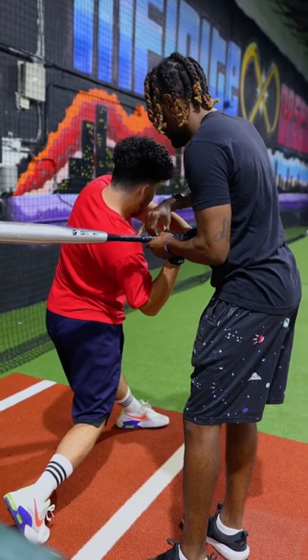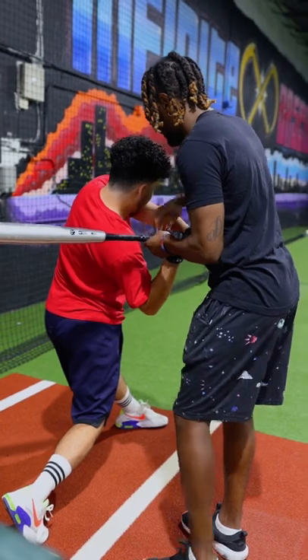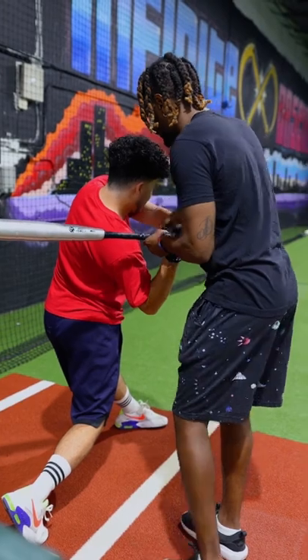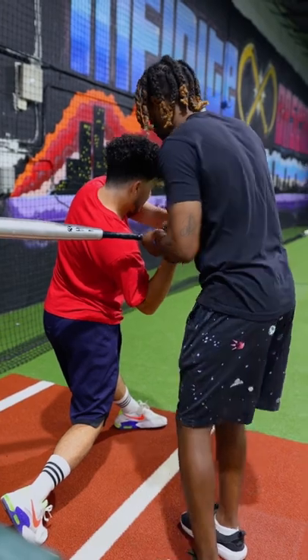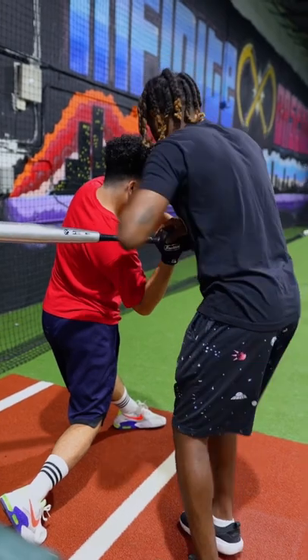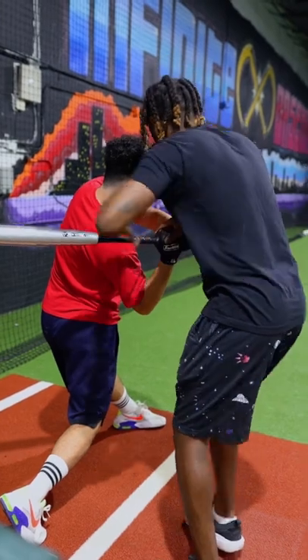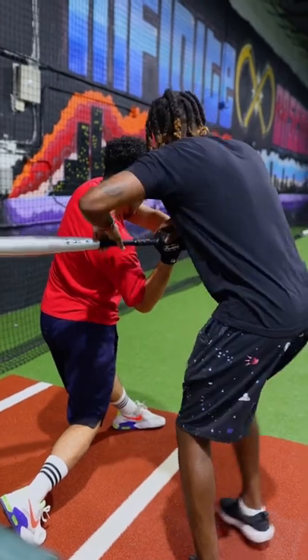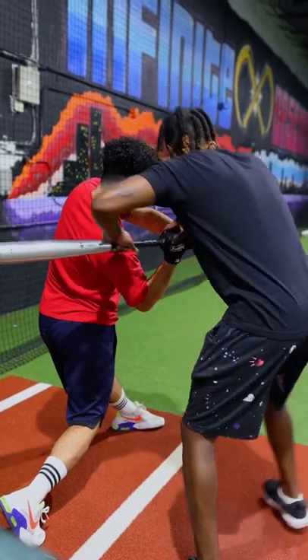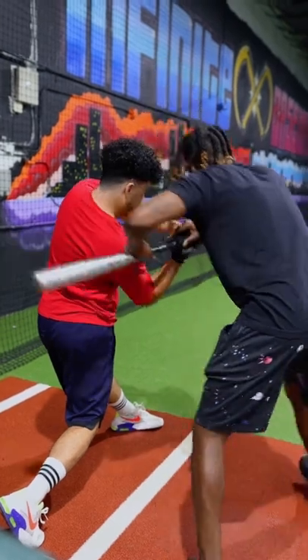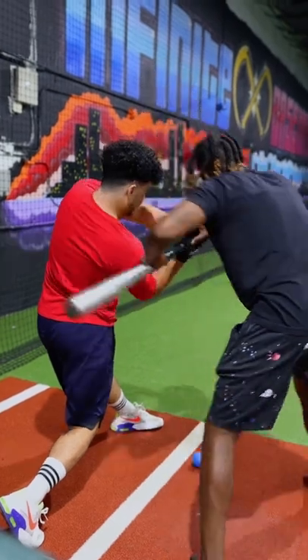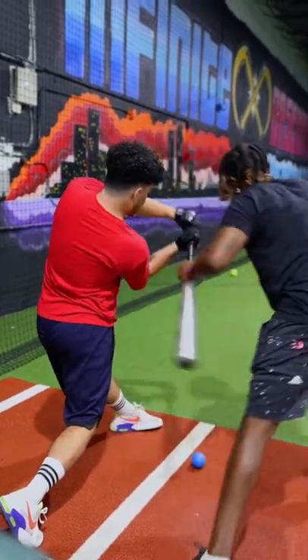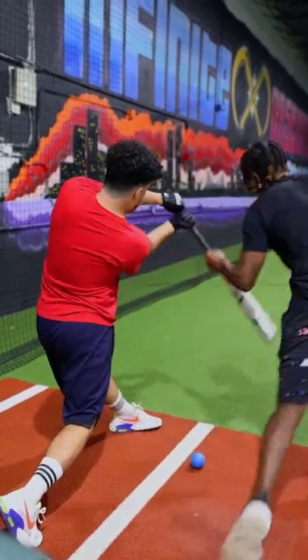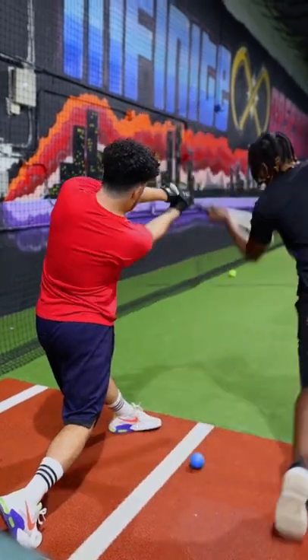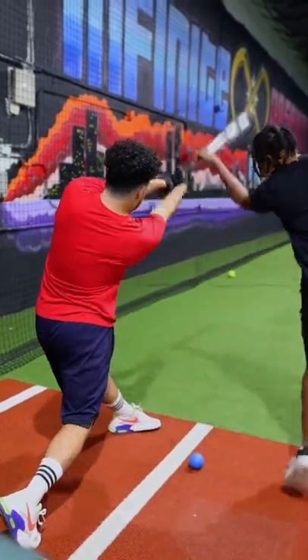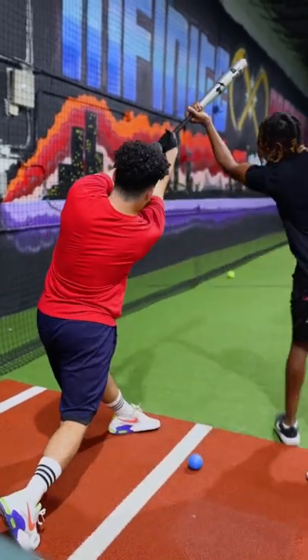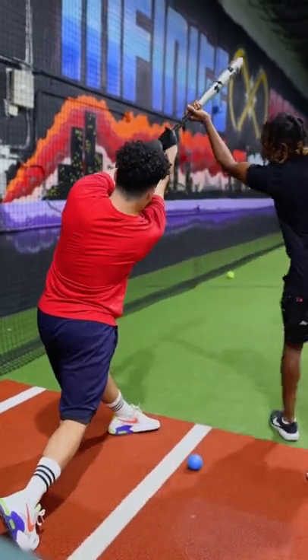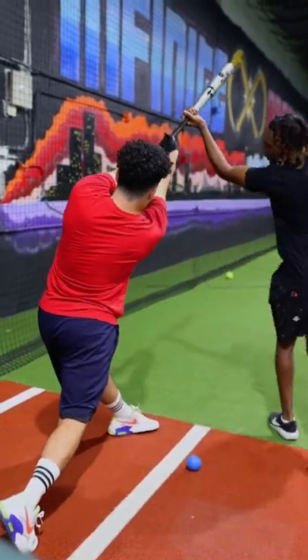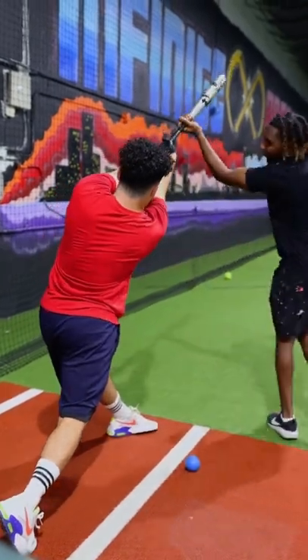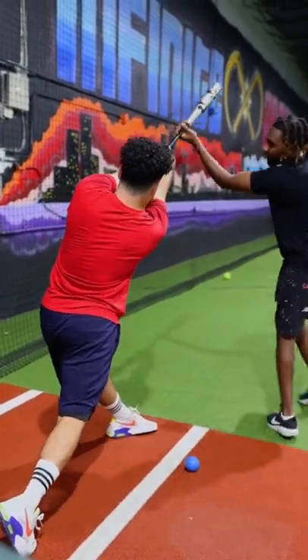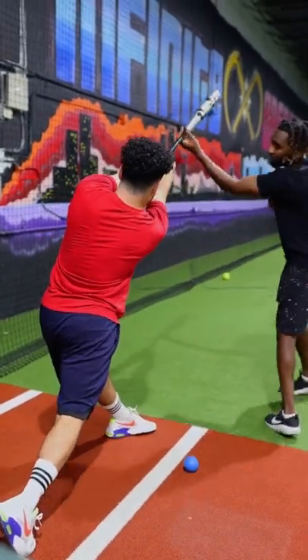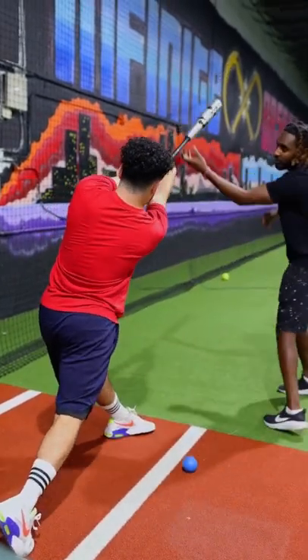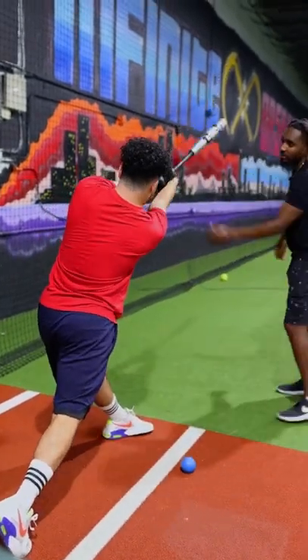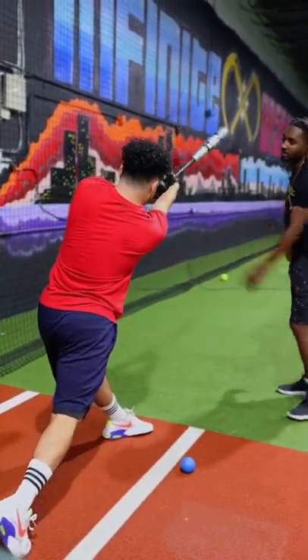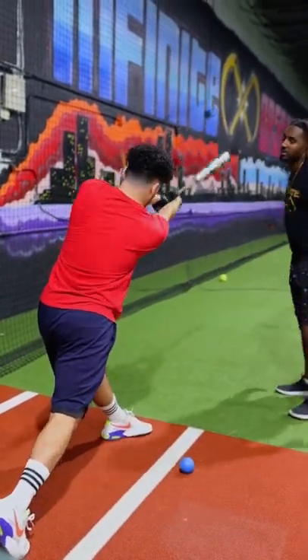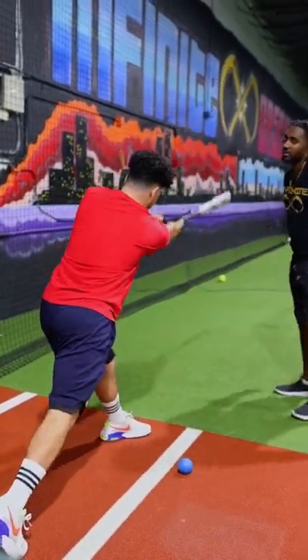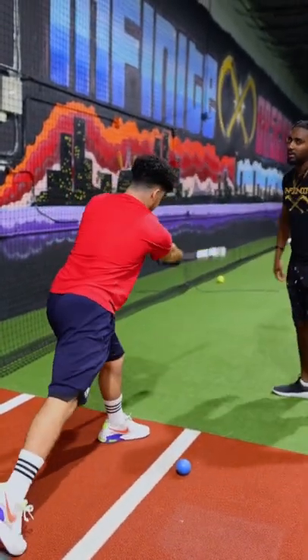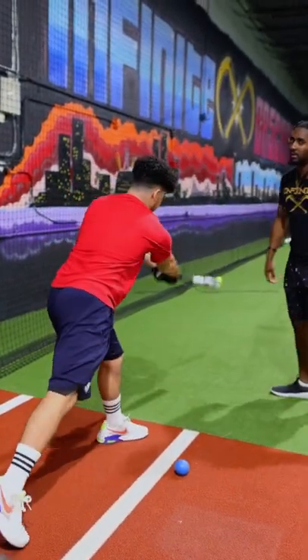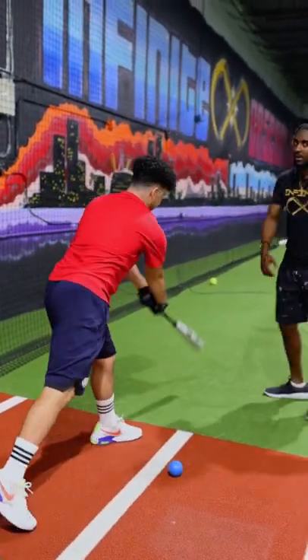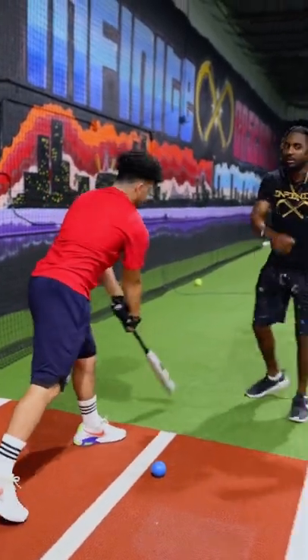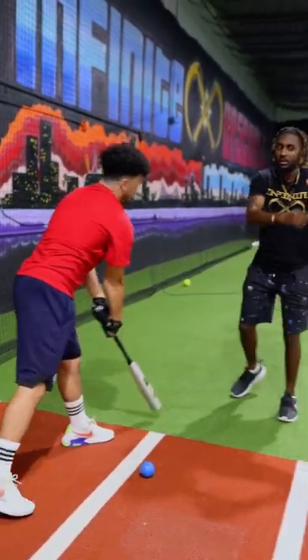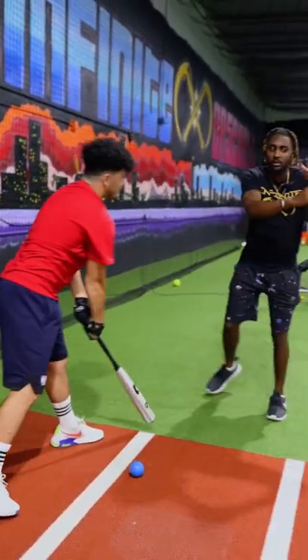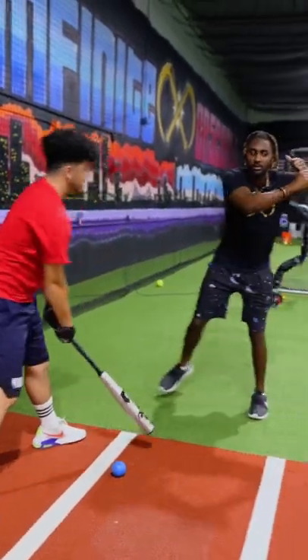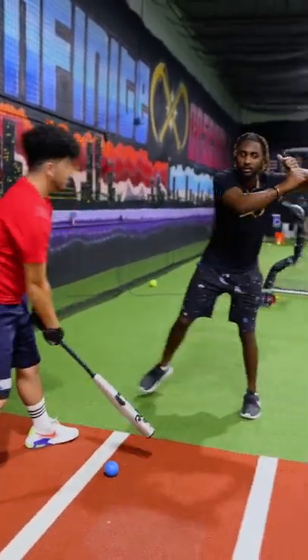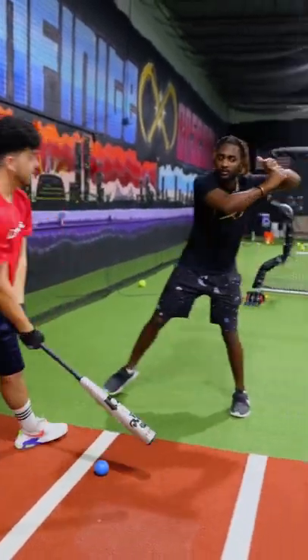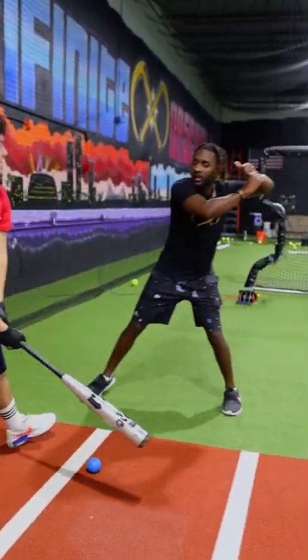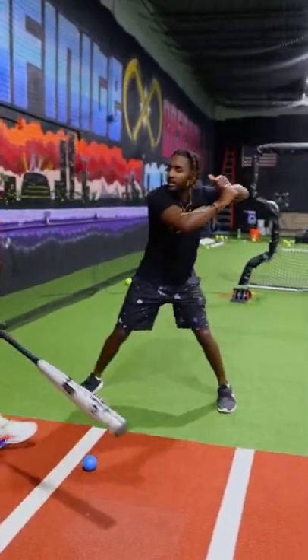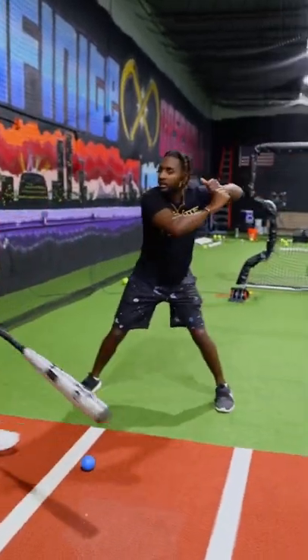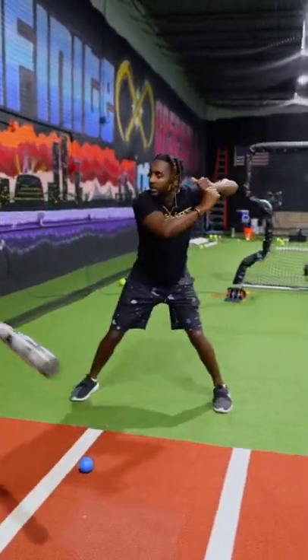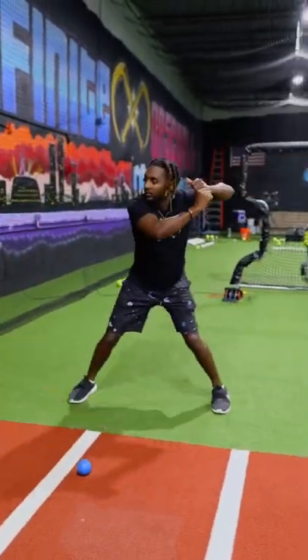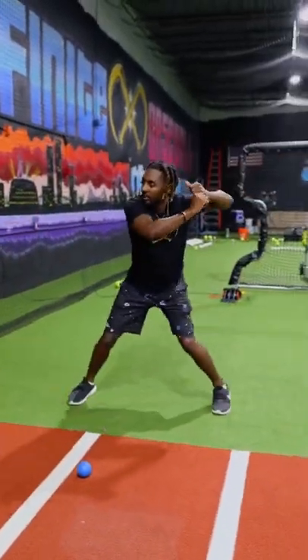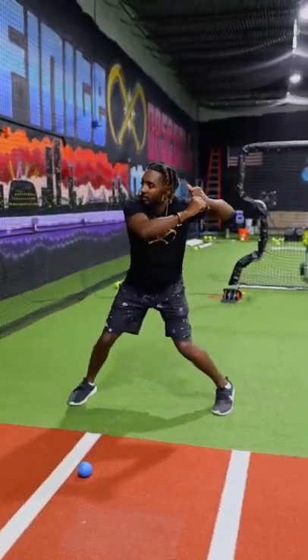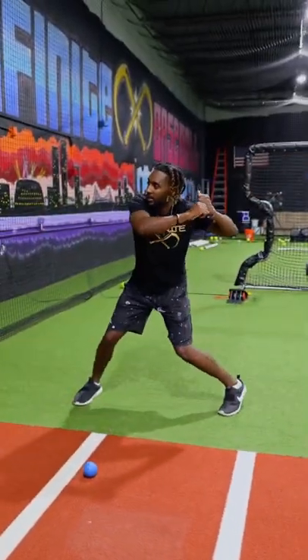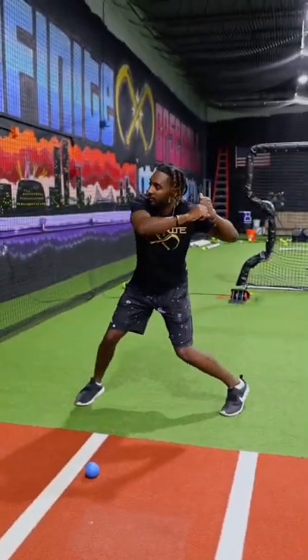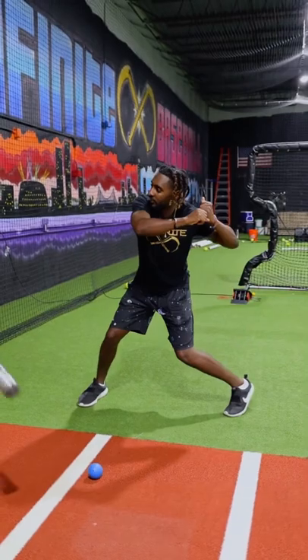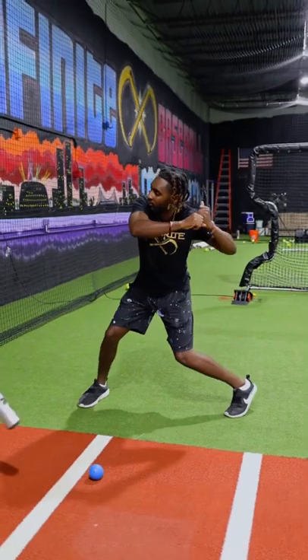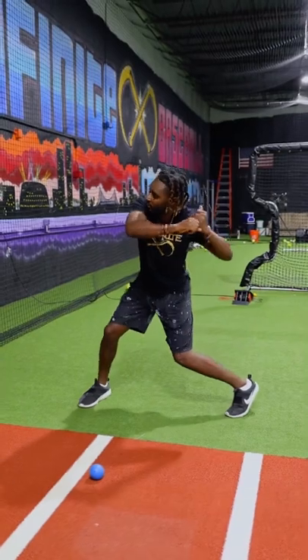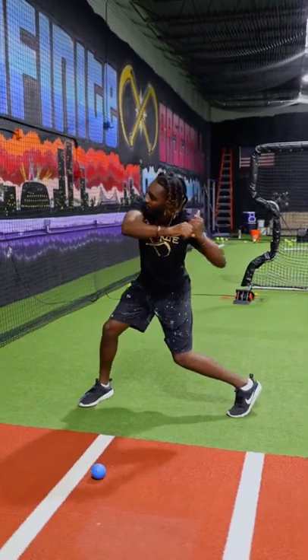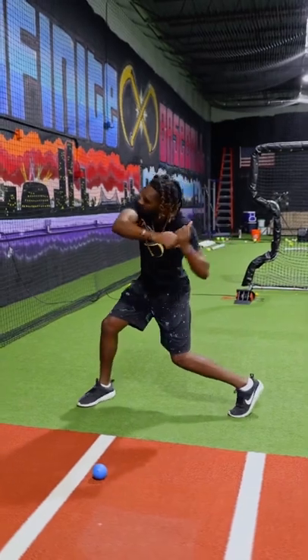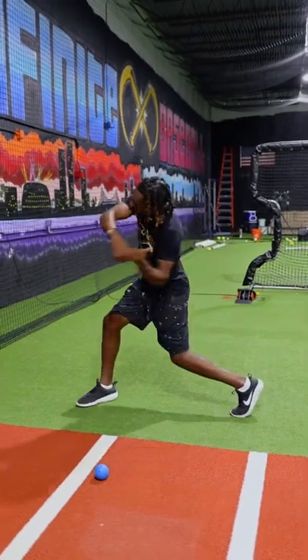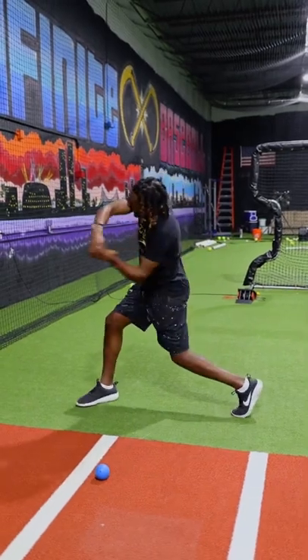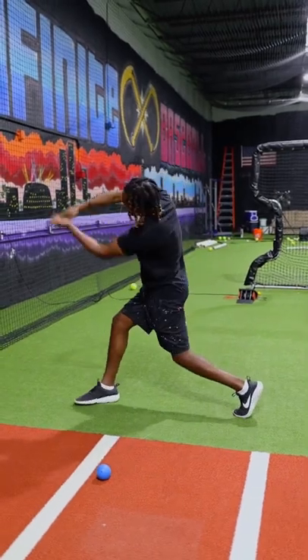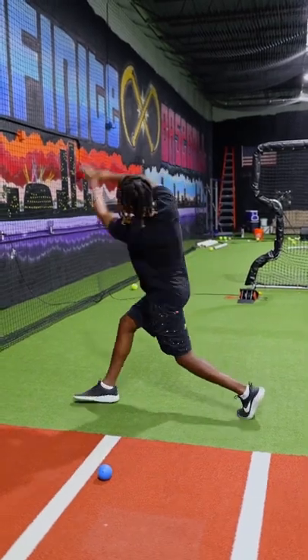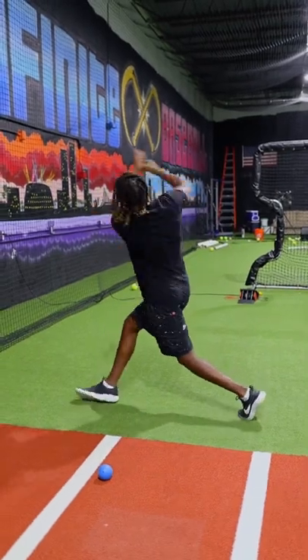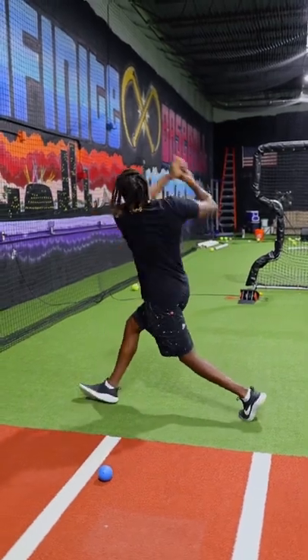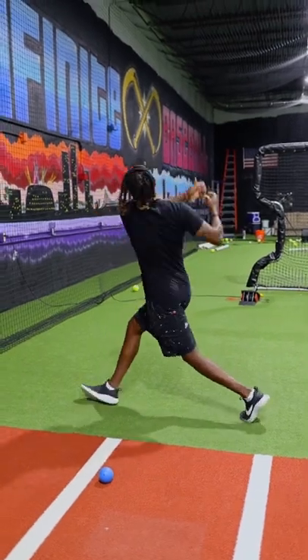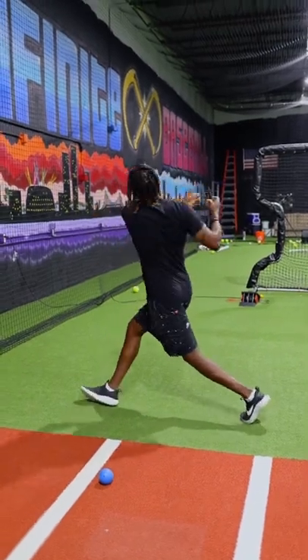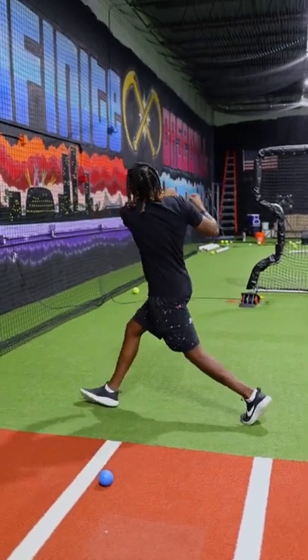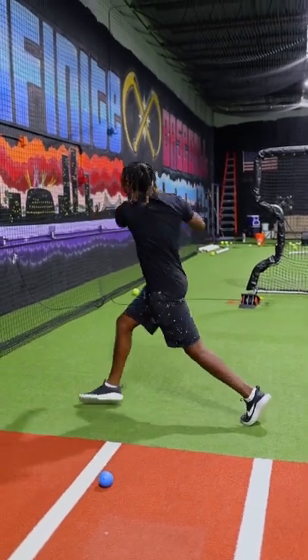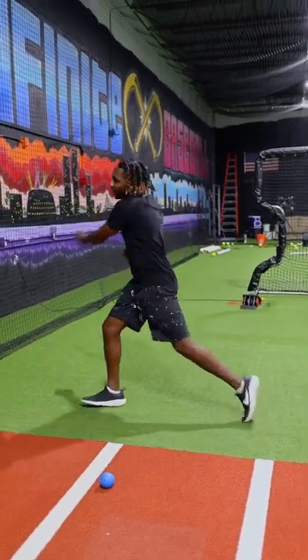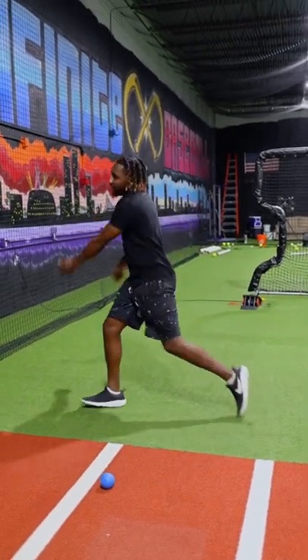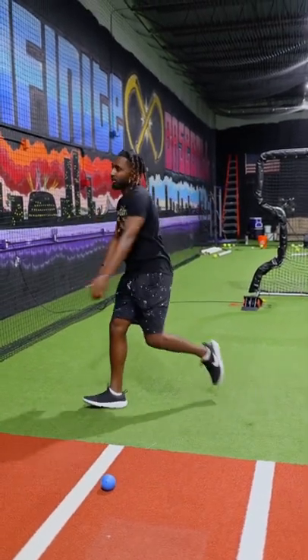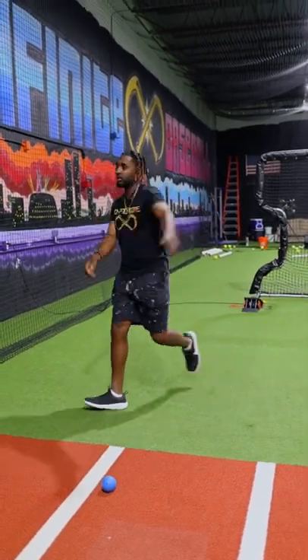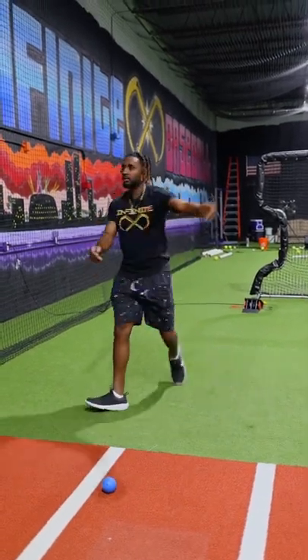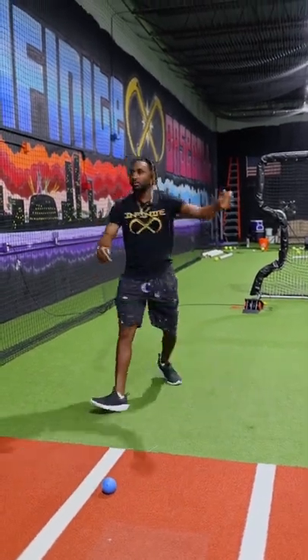From there, snap the belt forward. All right, stay connected to that back shoulder and then rotating all the way through.